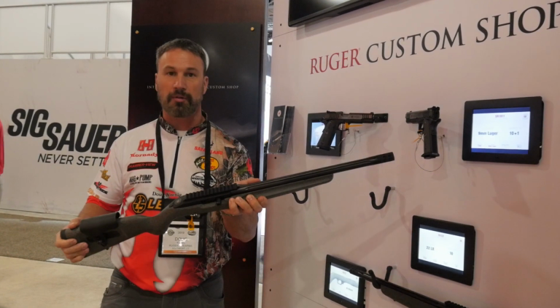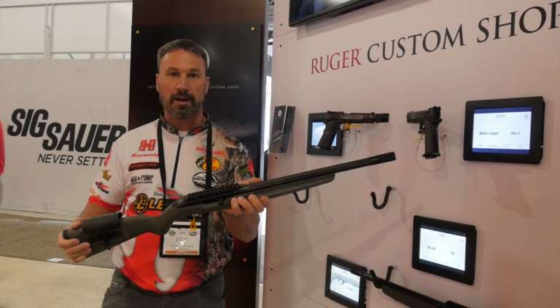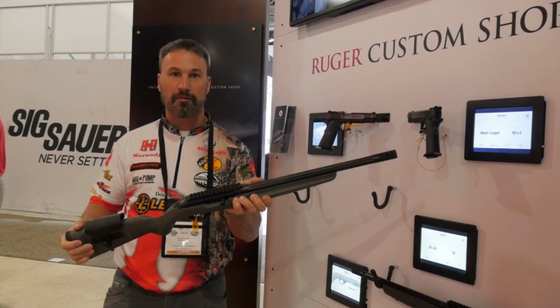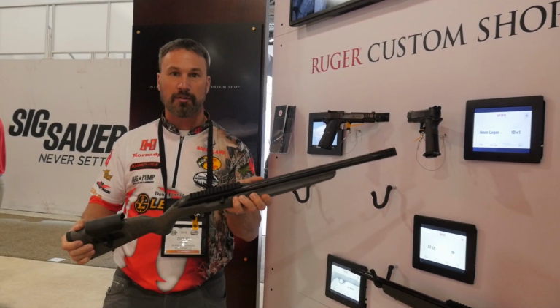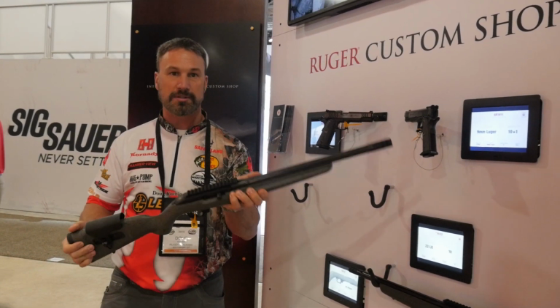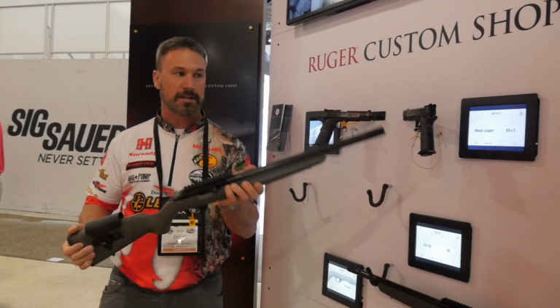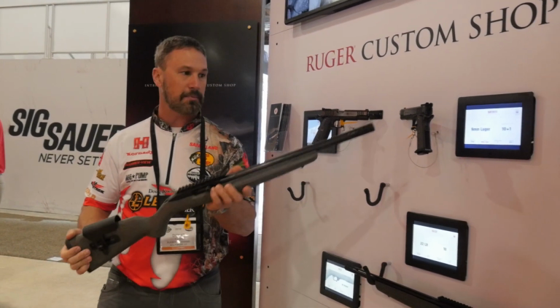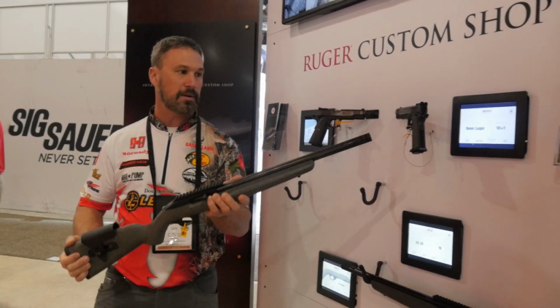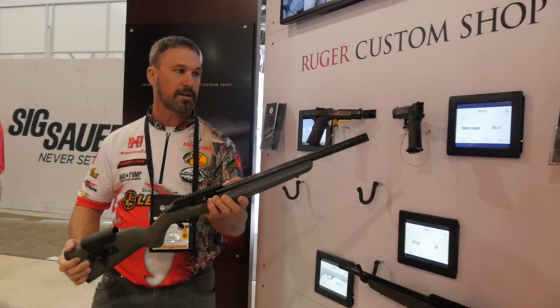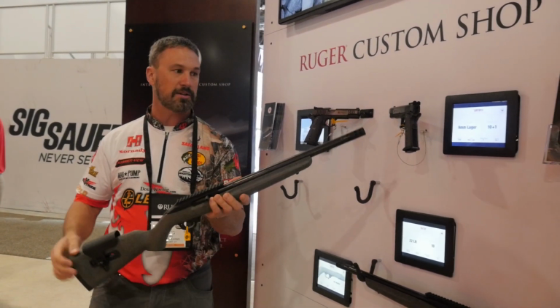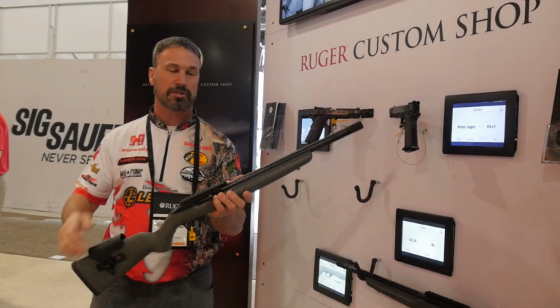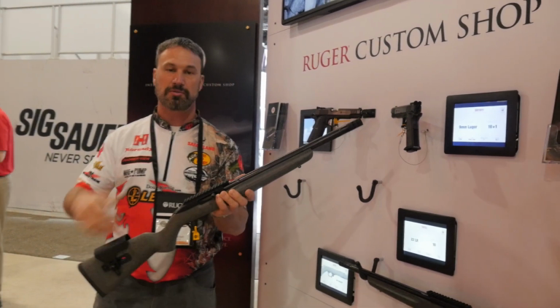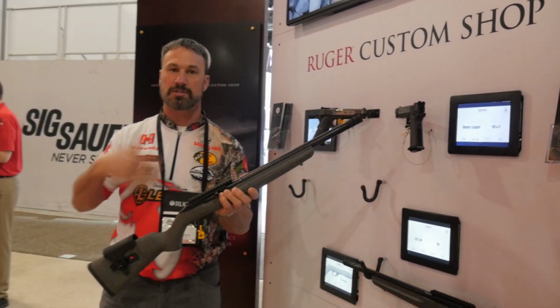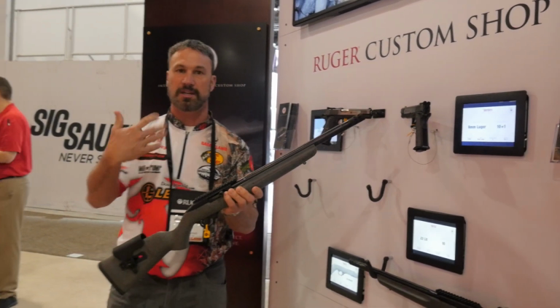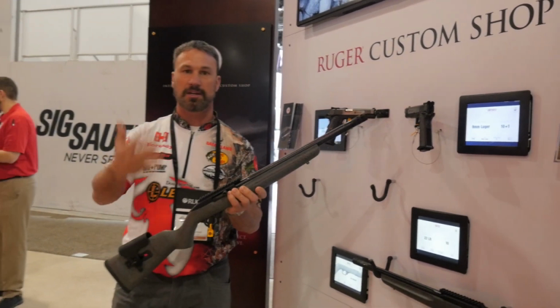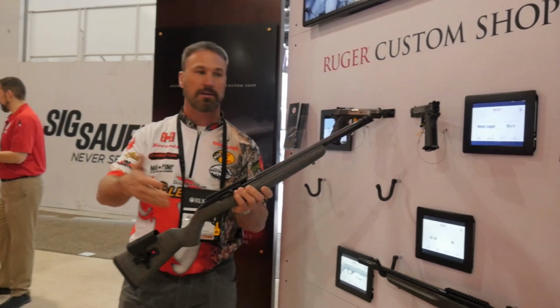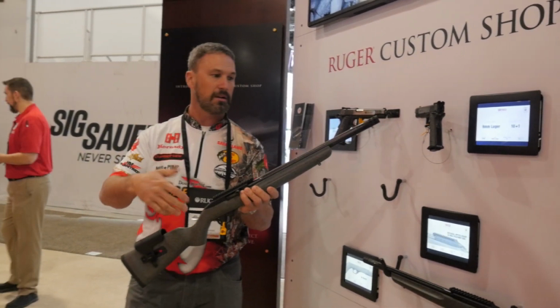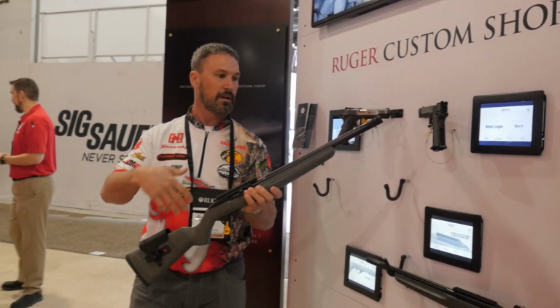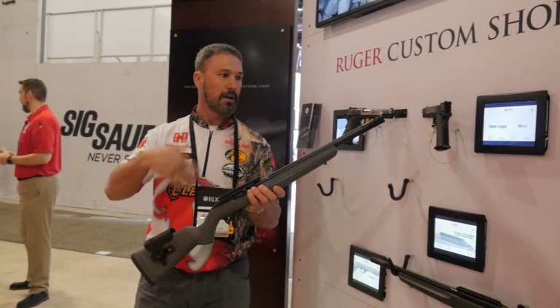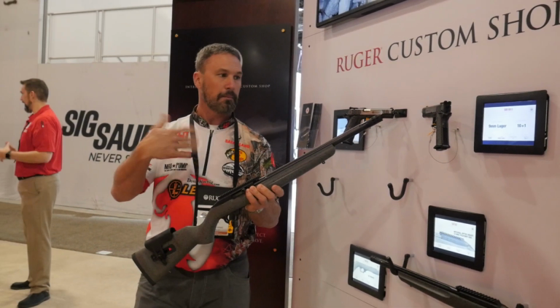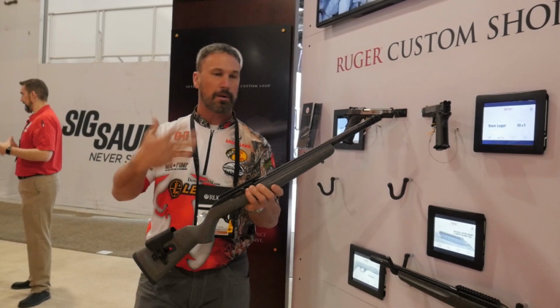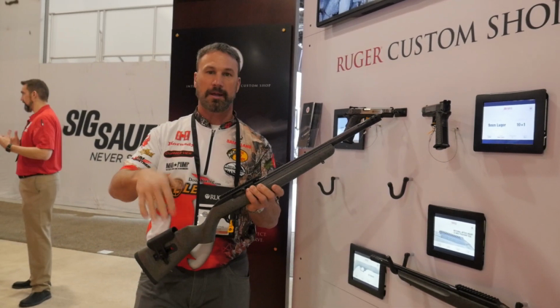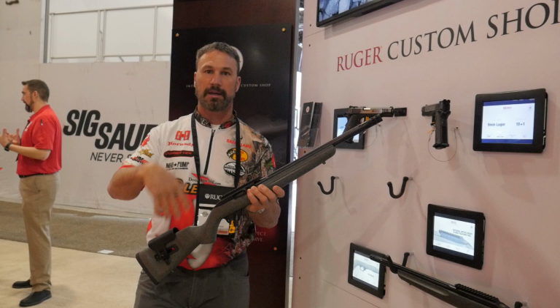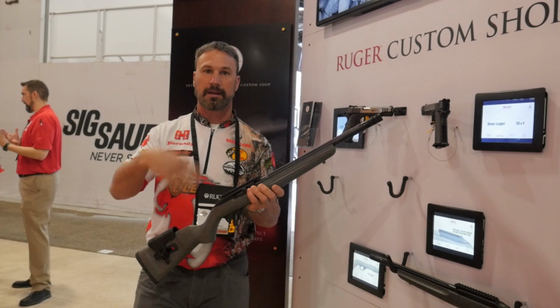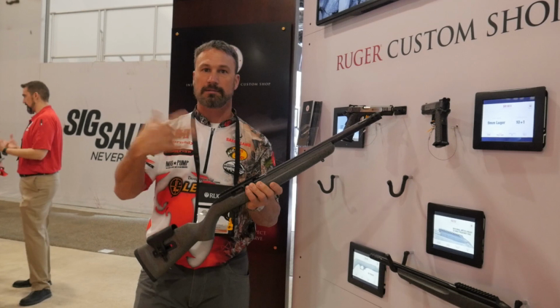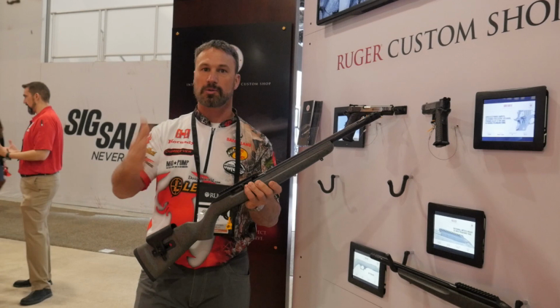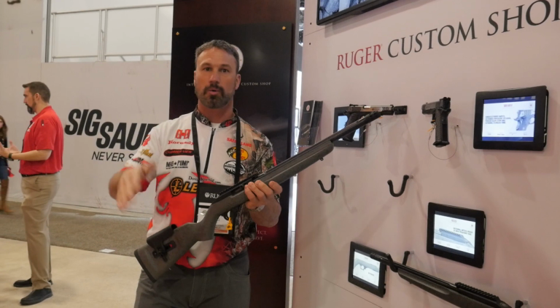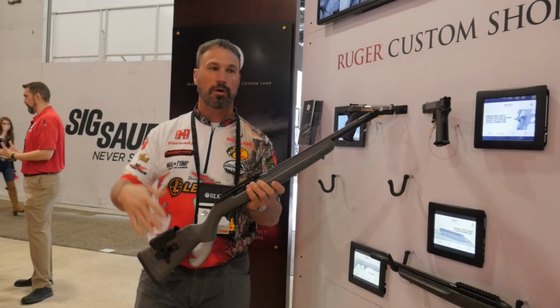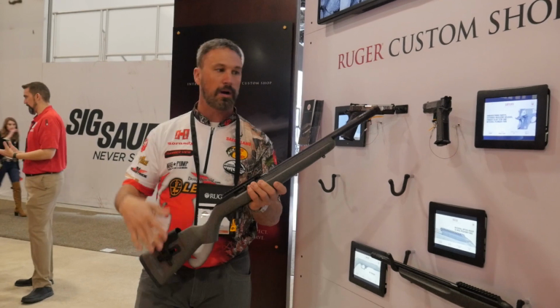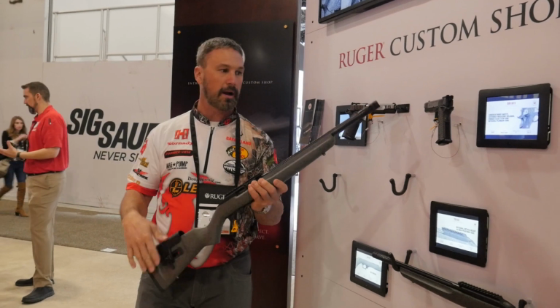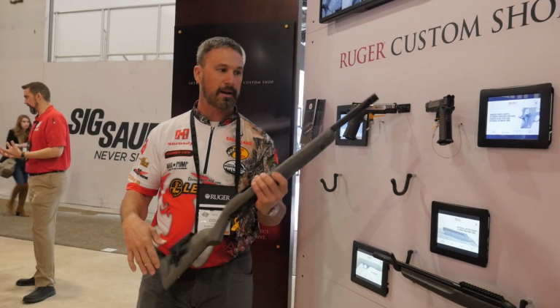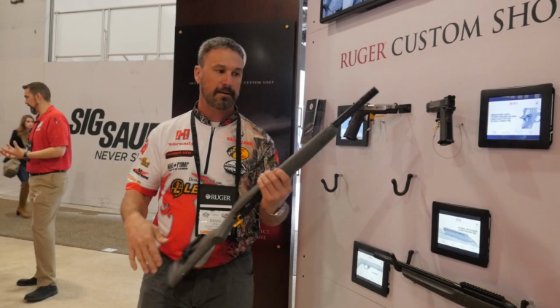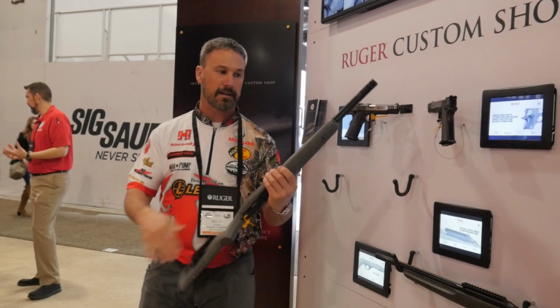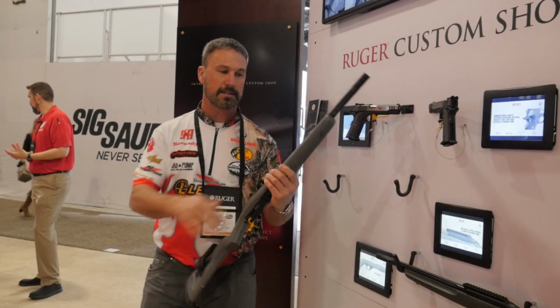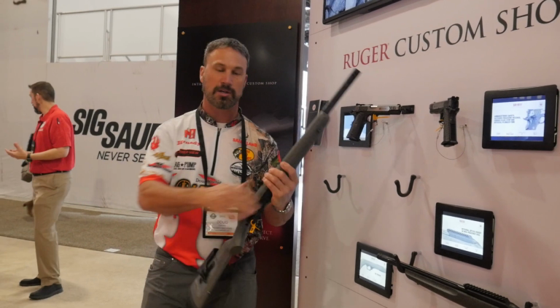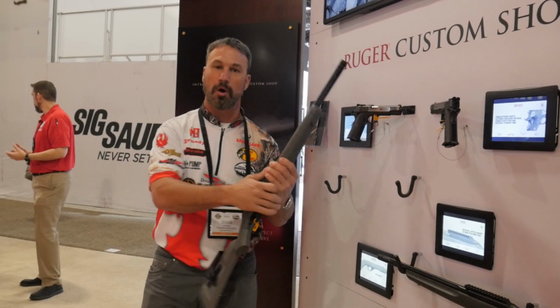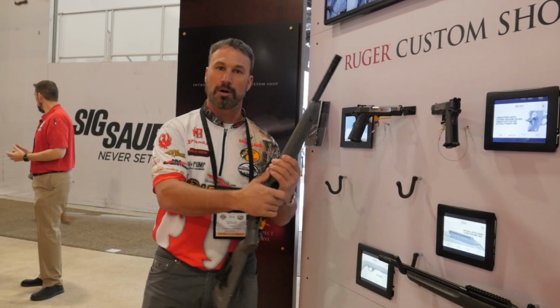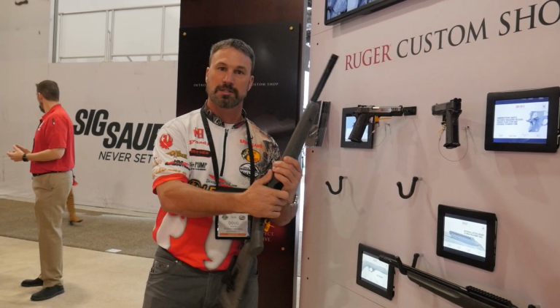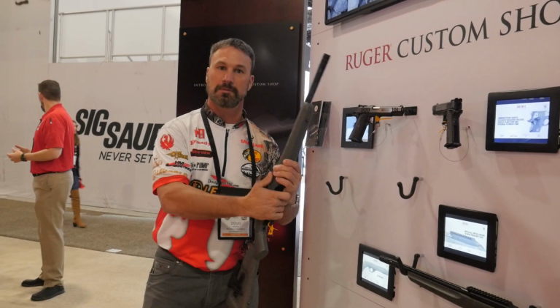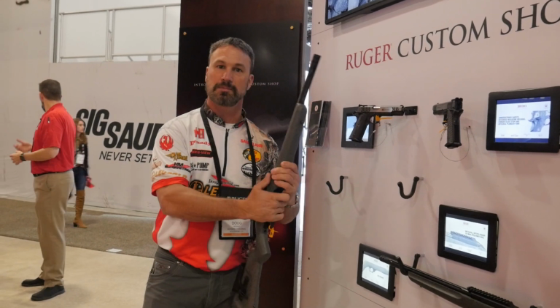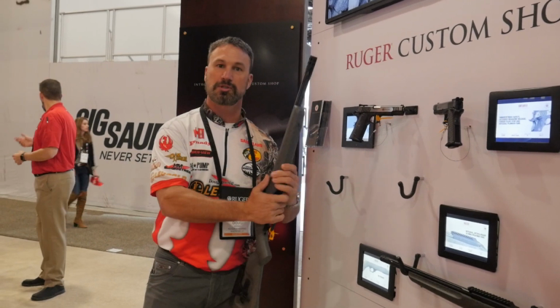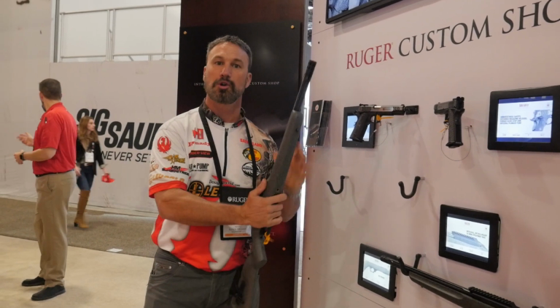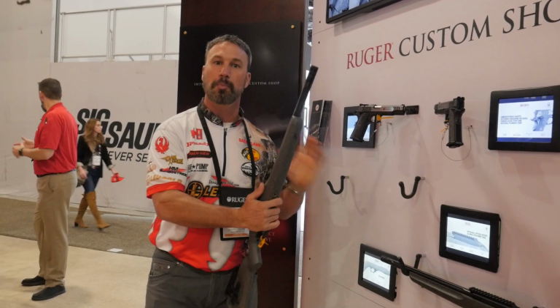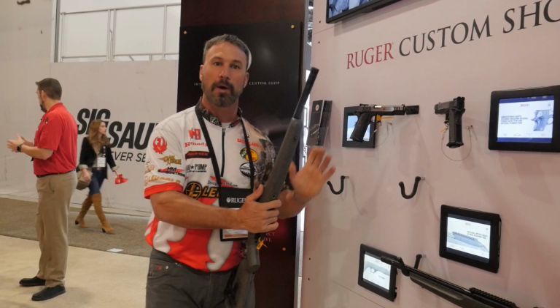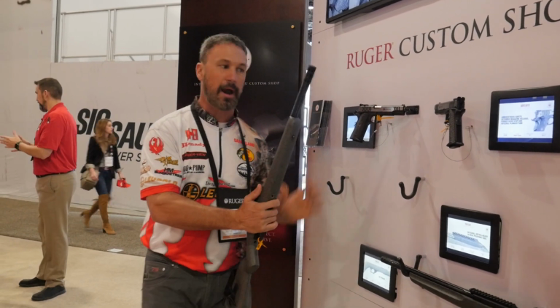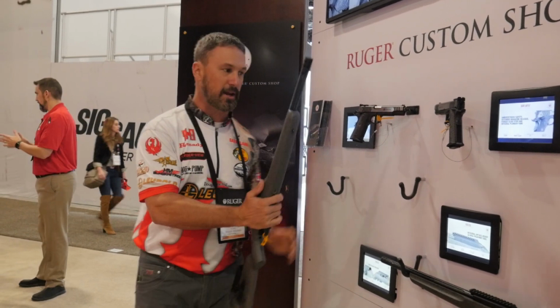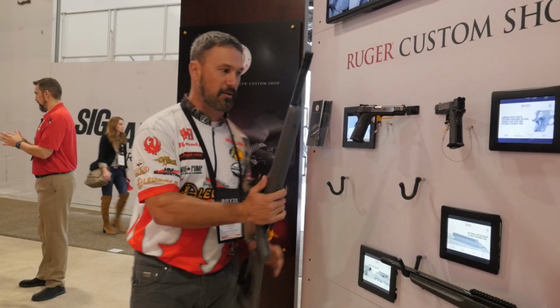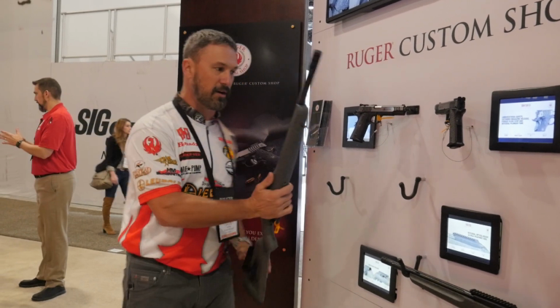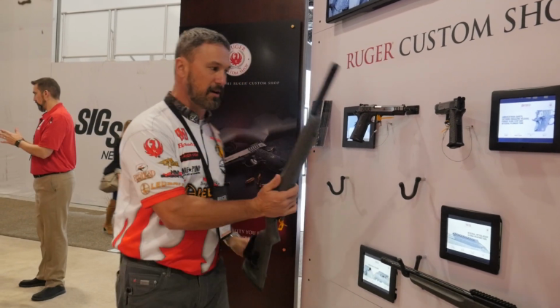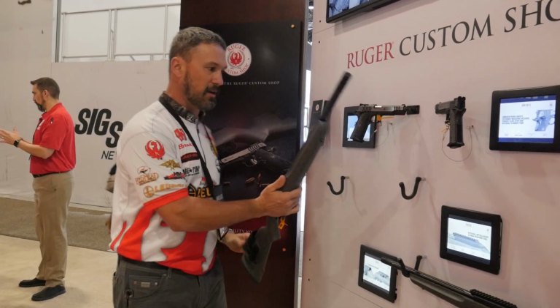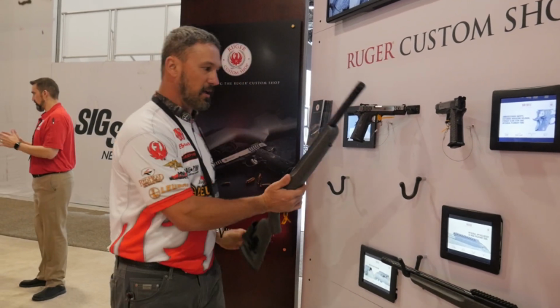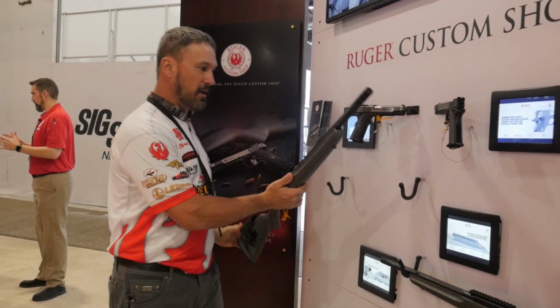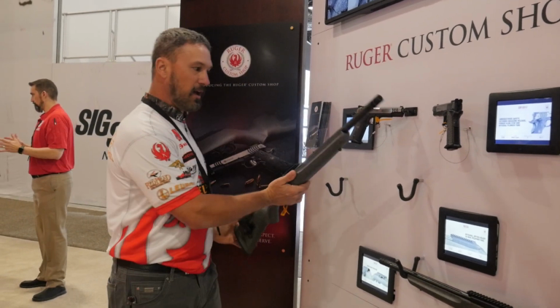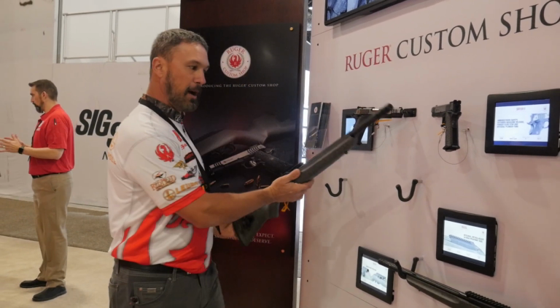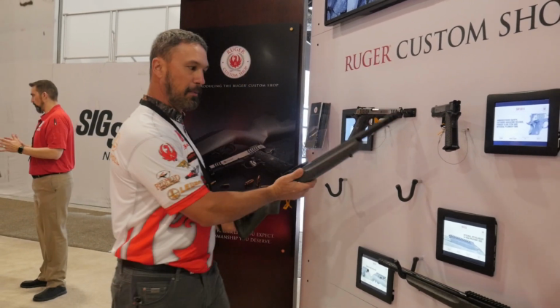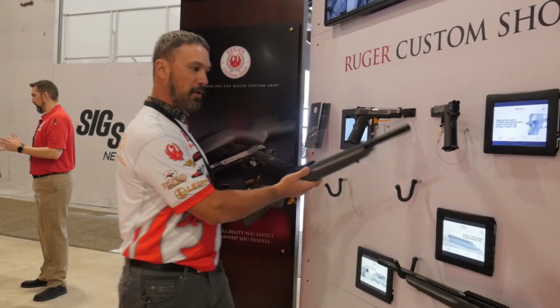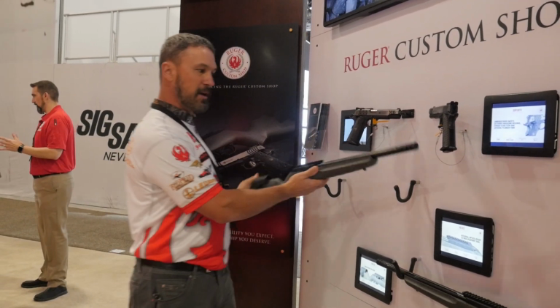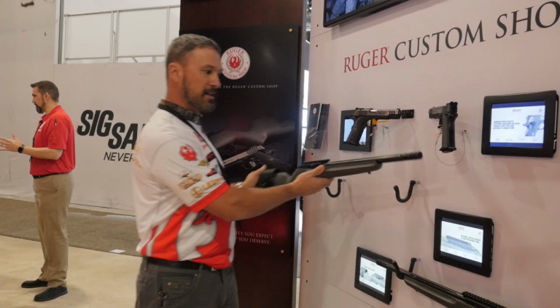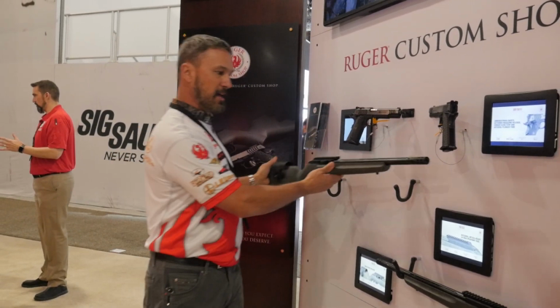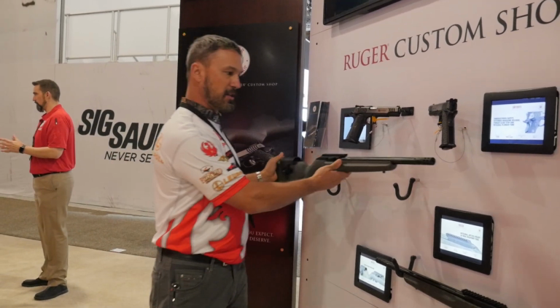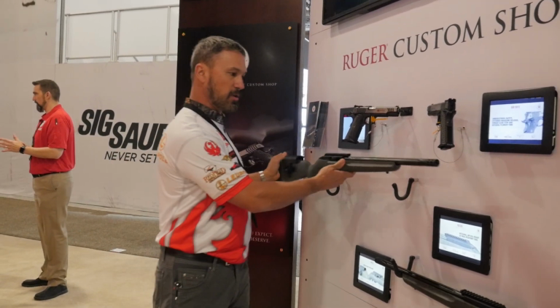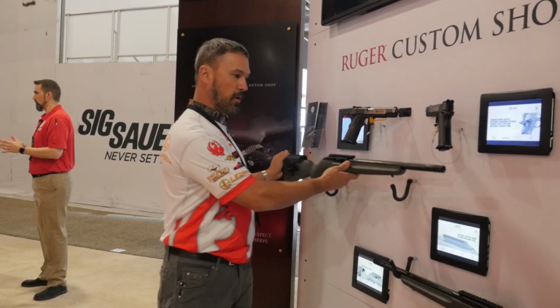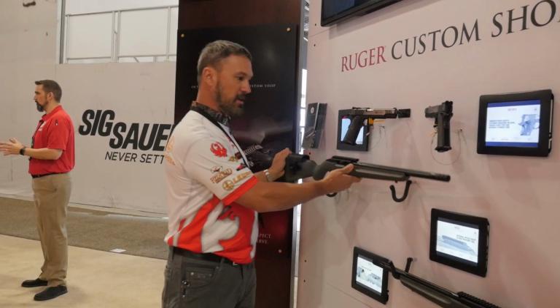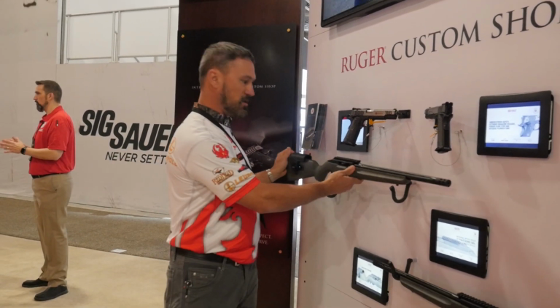So great shooting rifle — something you can shoot steel, plinking, squirrel hunting. It's an awesome, super accurate, upgraded 10/22.